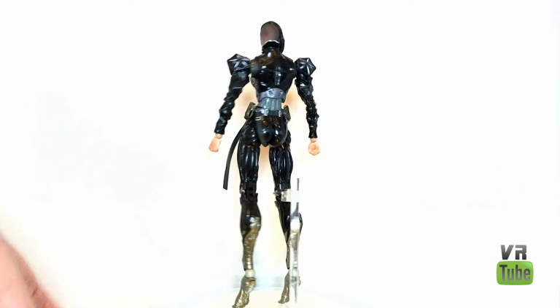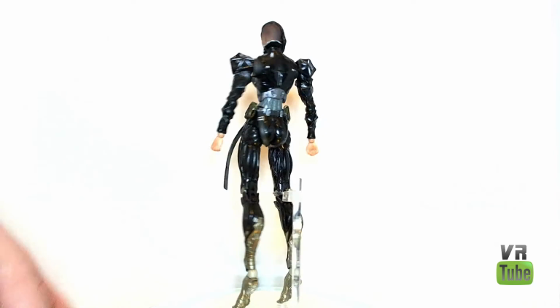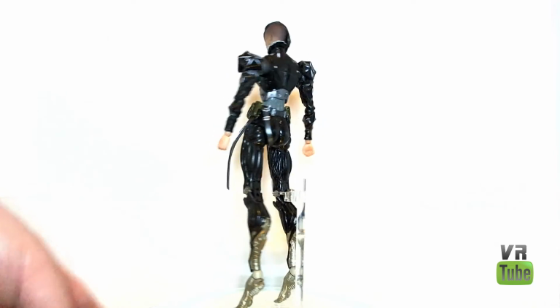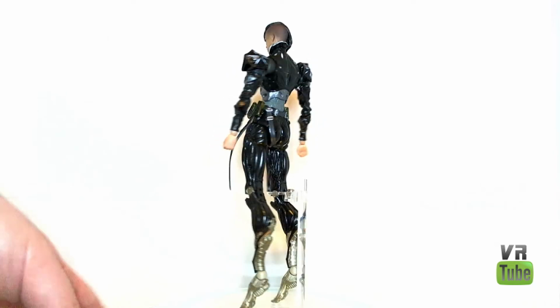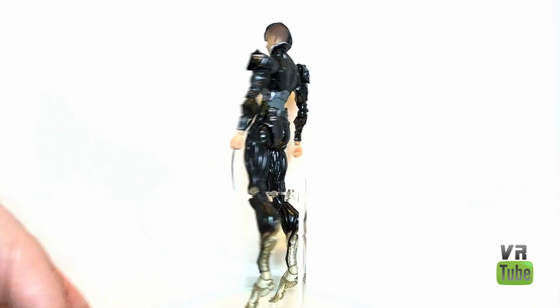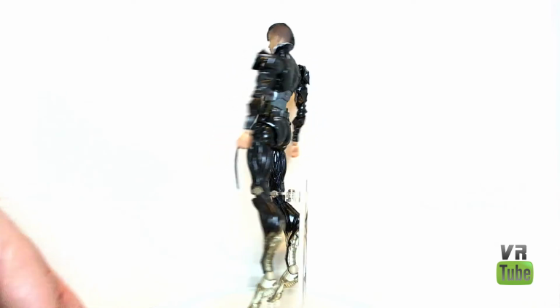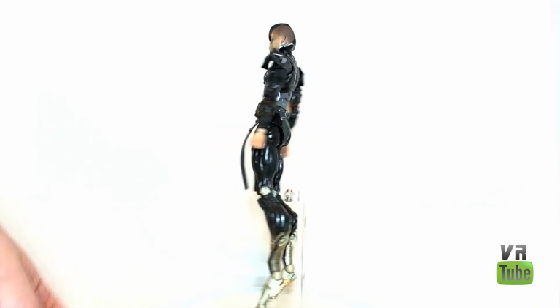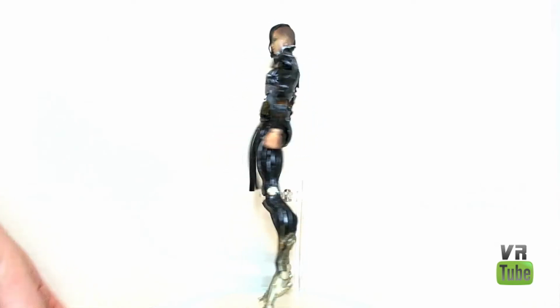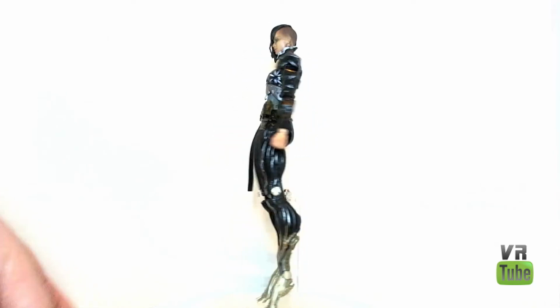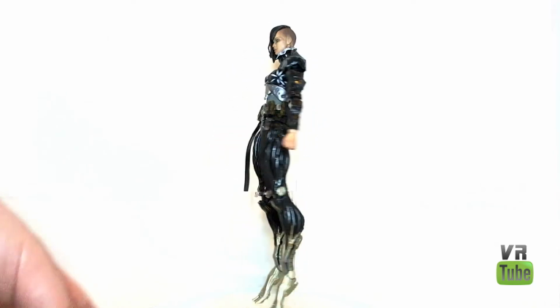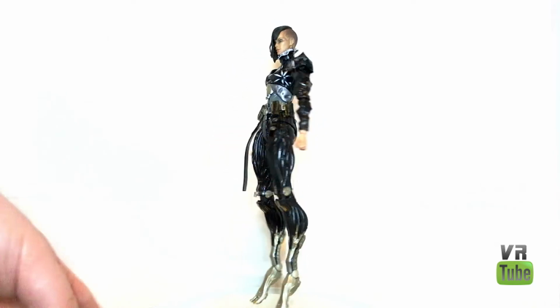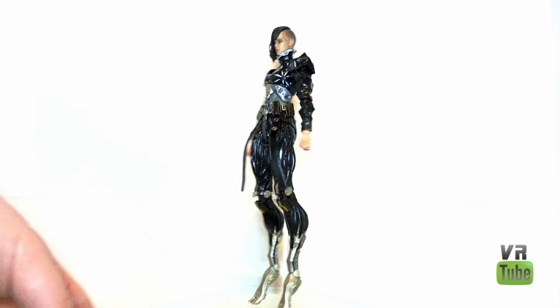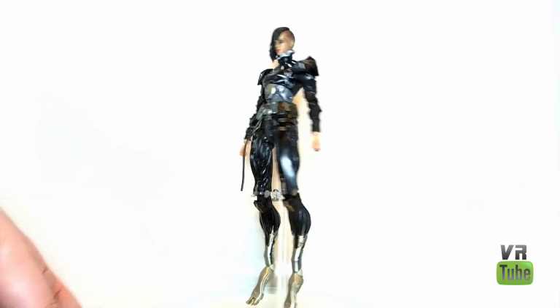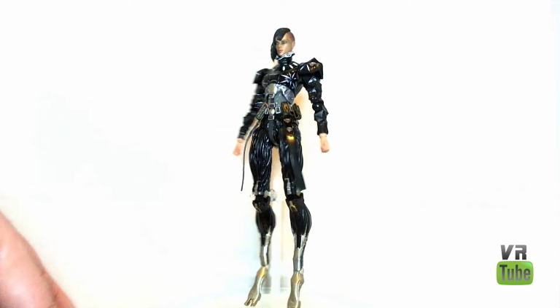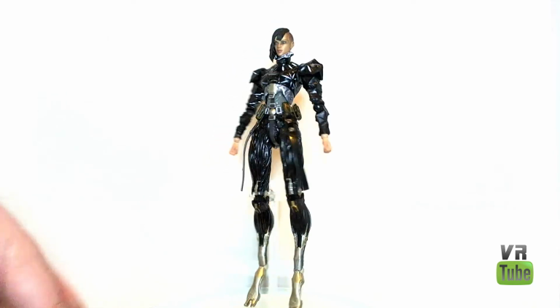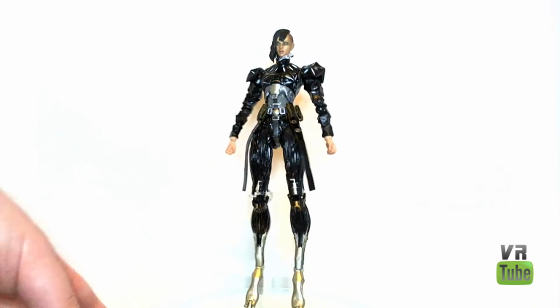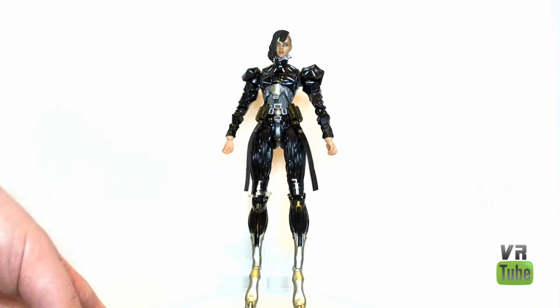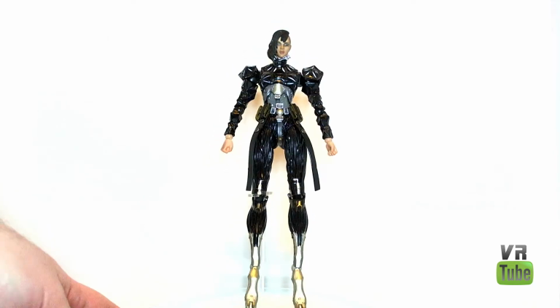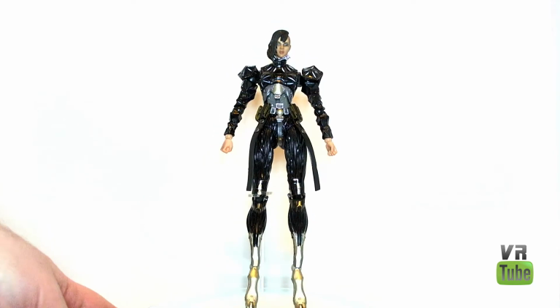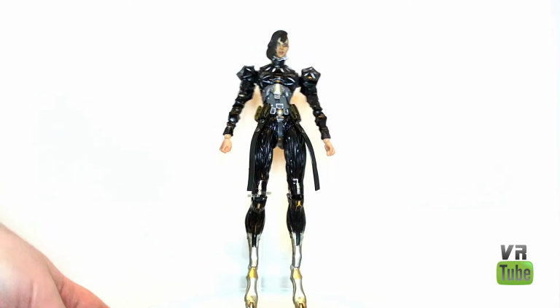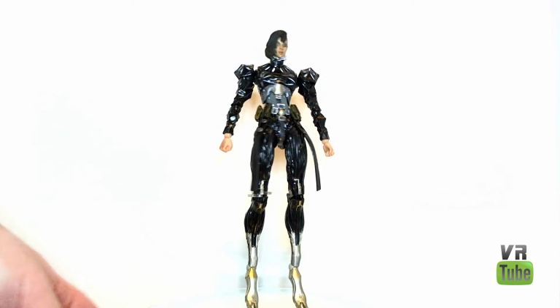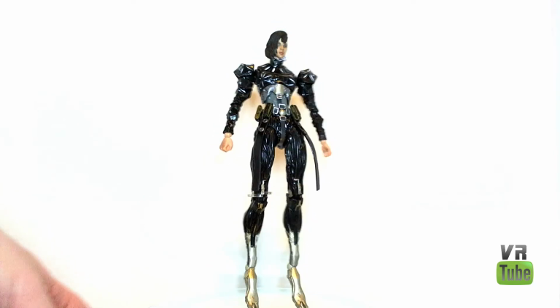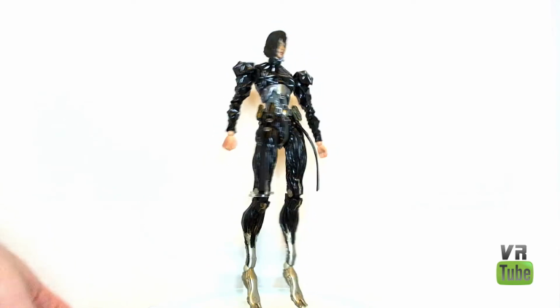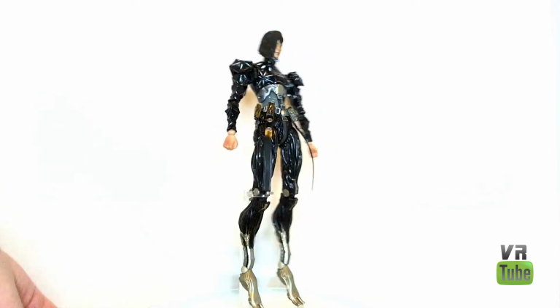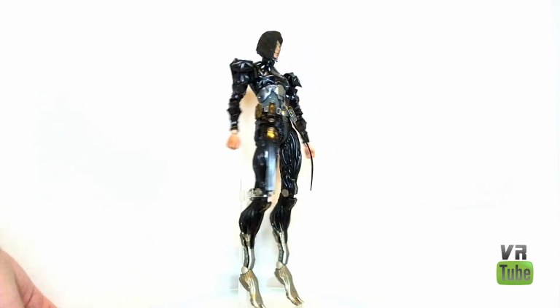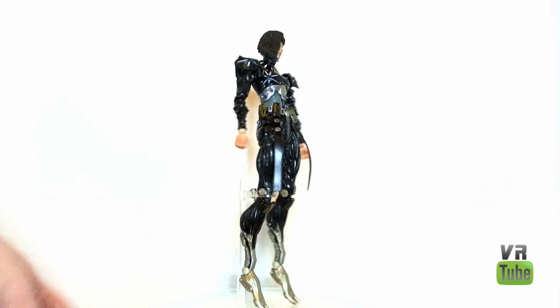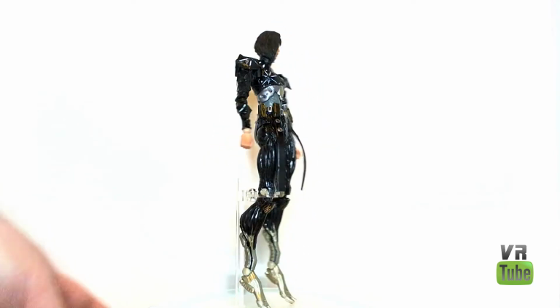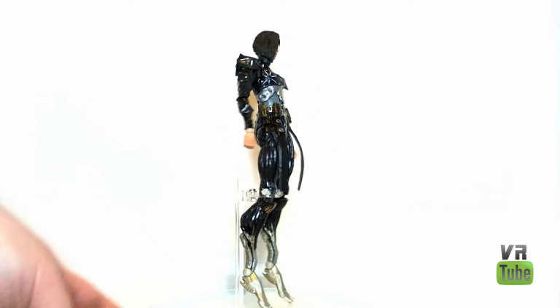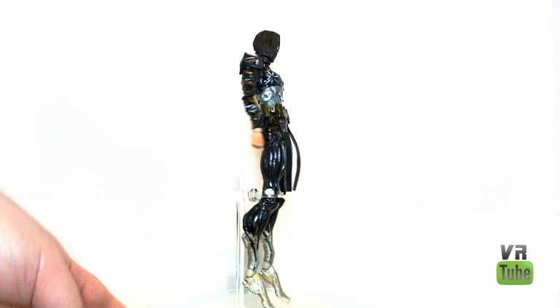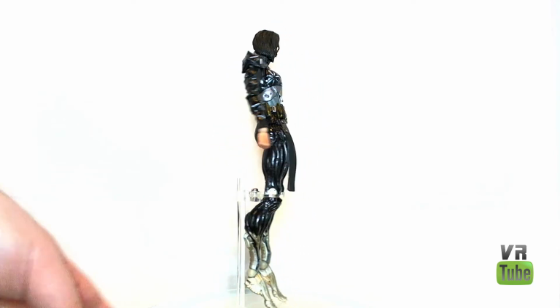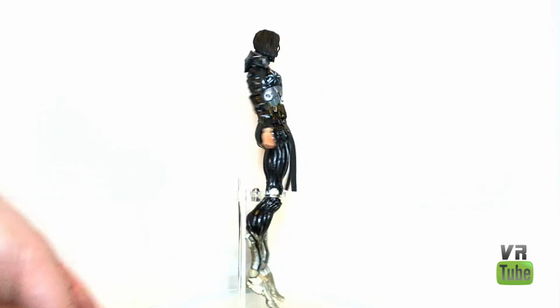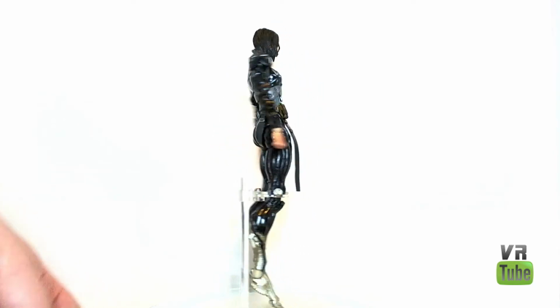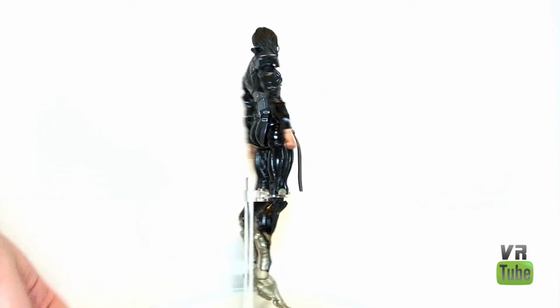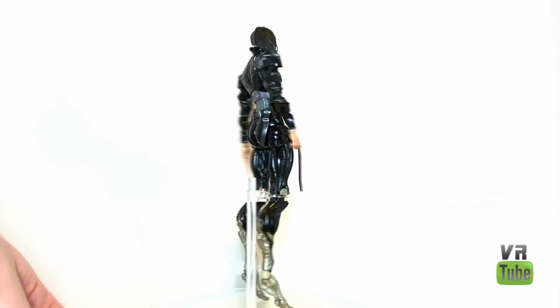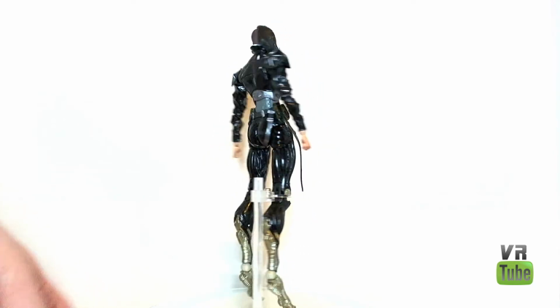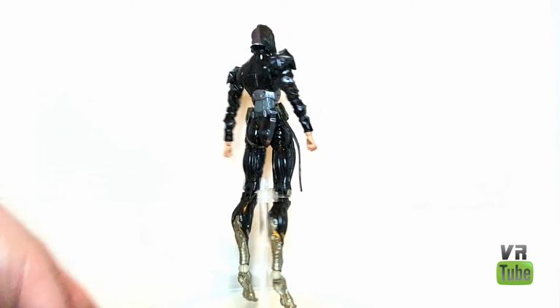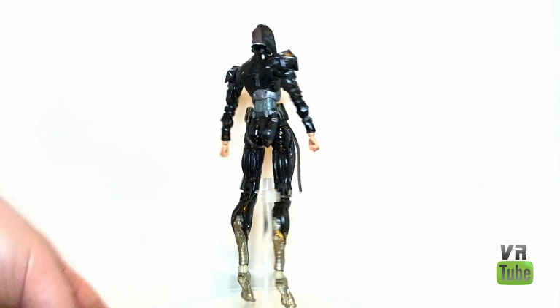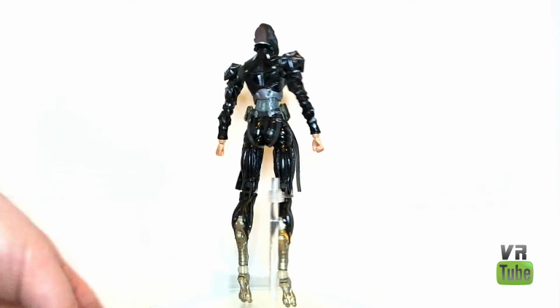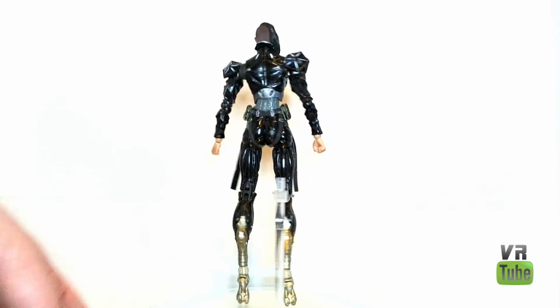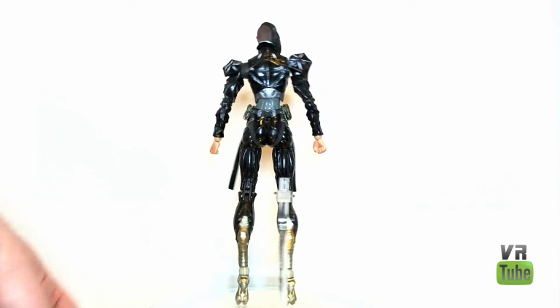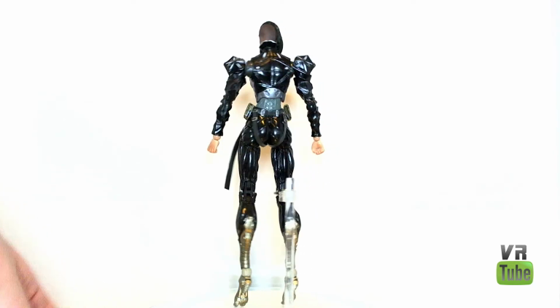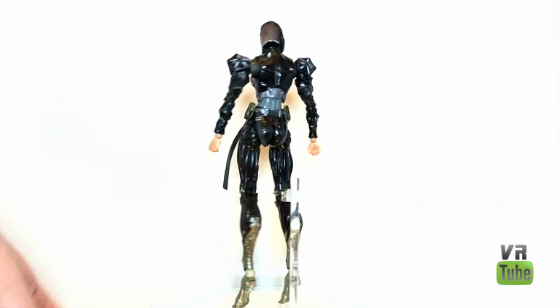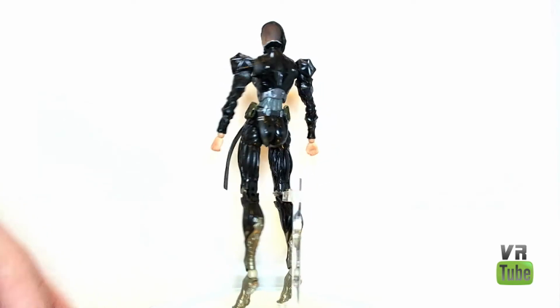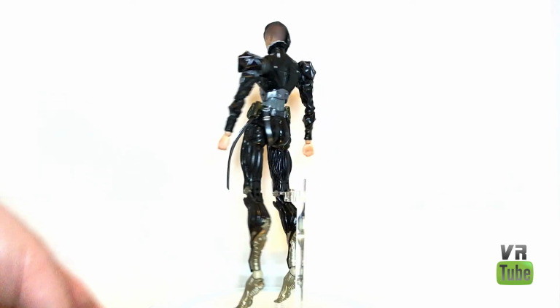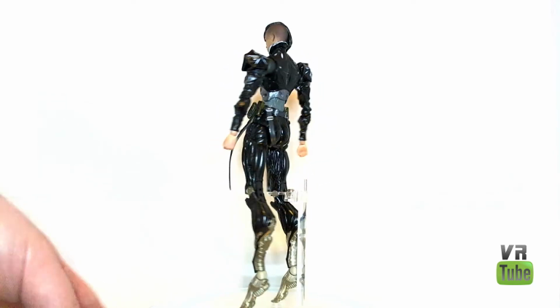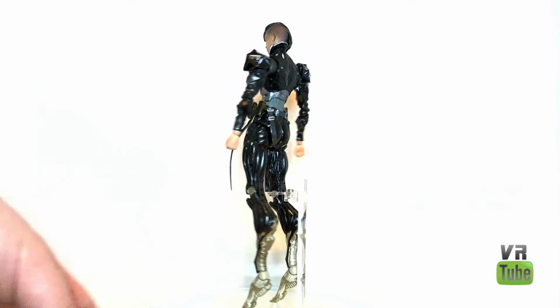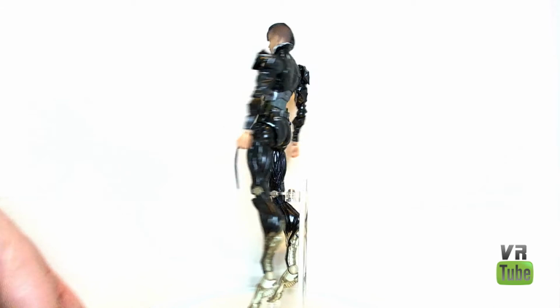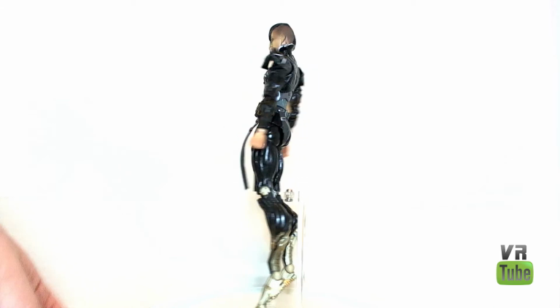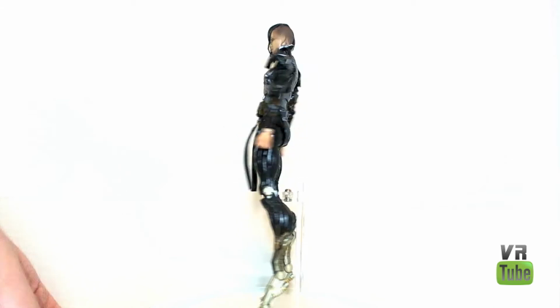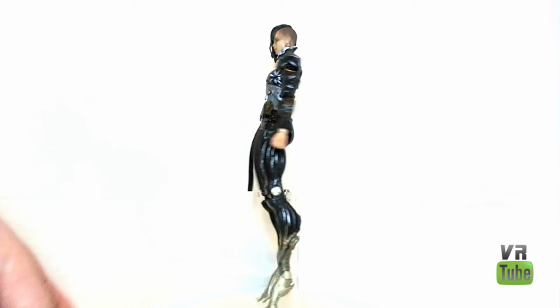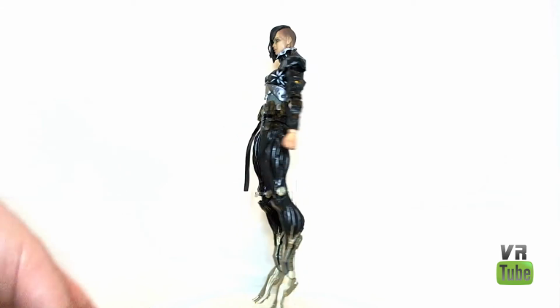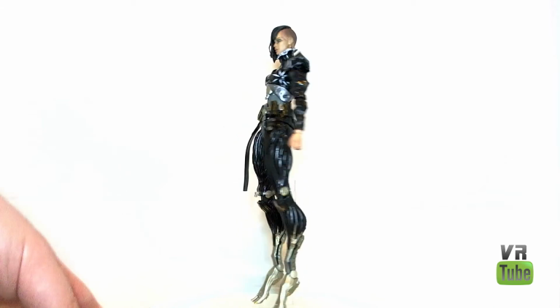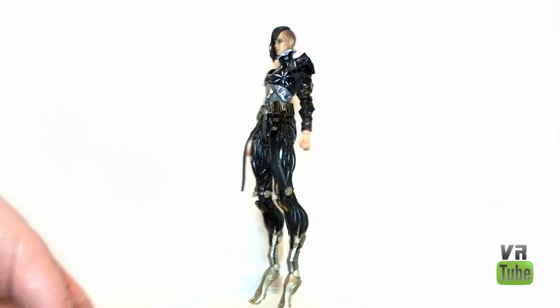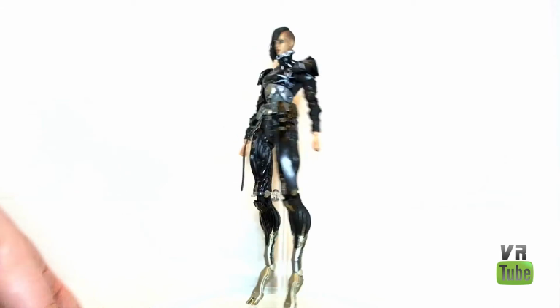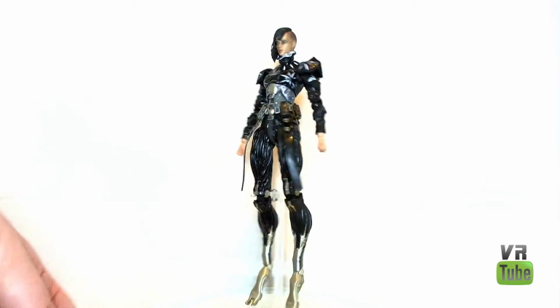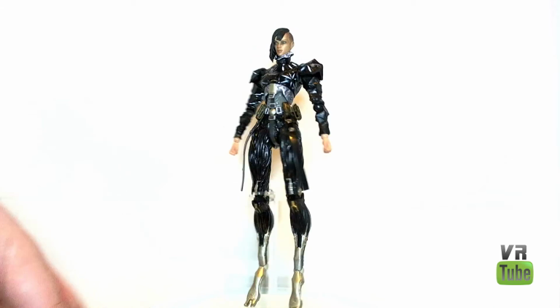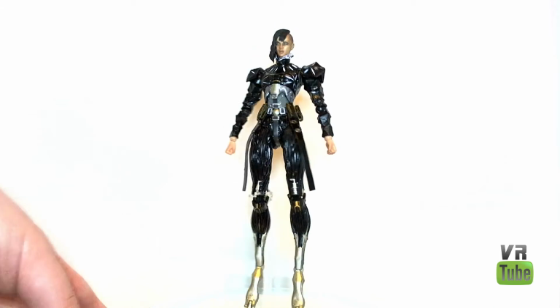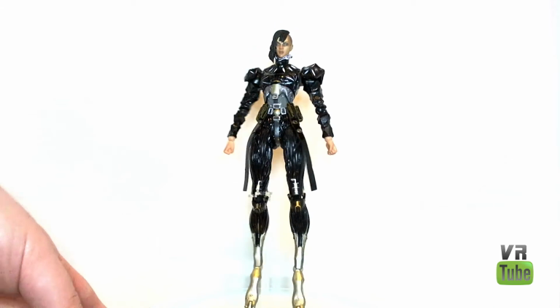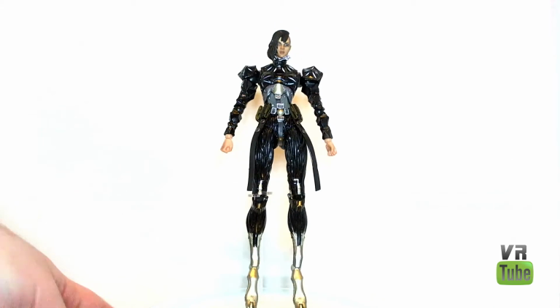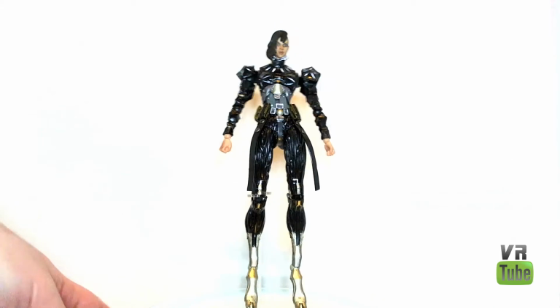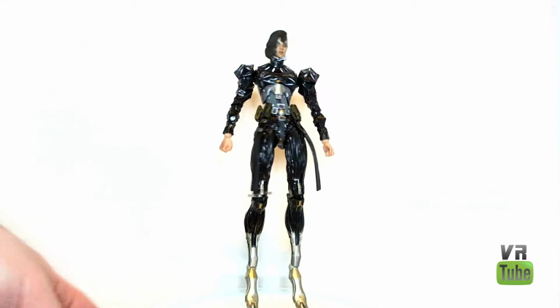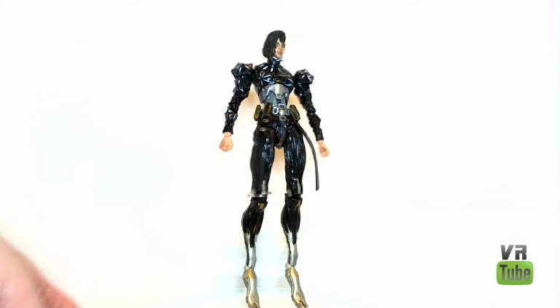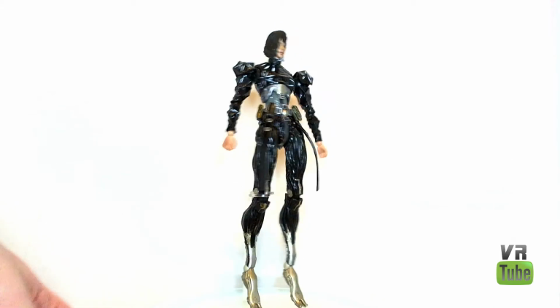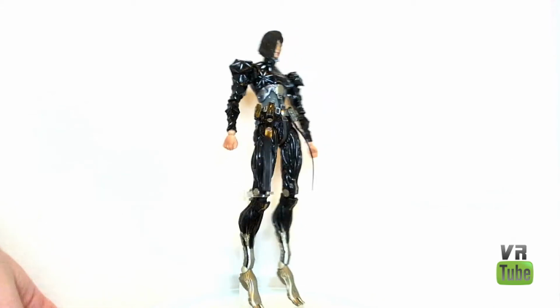Not really sure what purpose that serves — I assume they make her run faster. Very interesting design with the legs. They look pretty cool. If I was going to have weird legs, I would probably have those weird legs. Anyway, that's about all for her body detail.